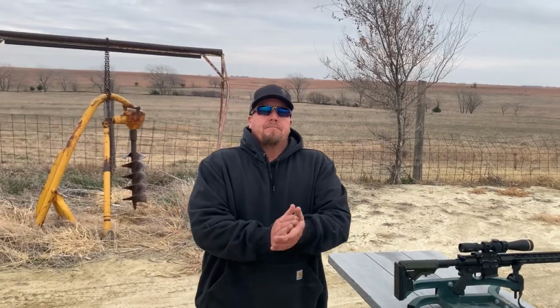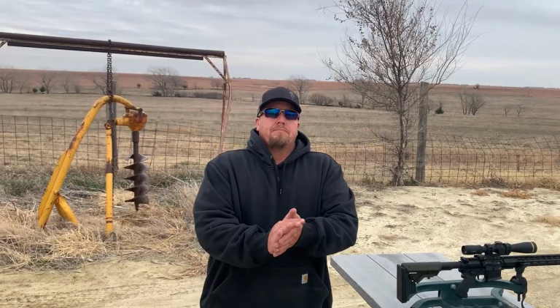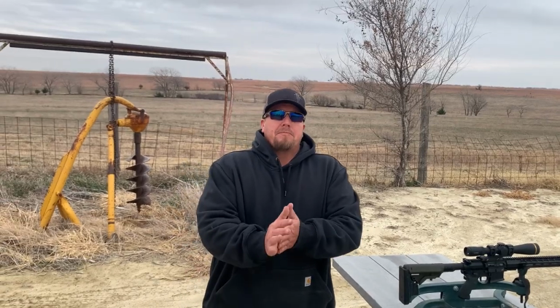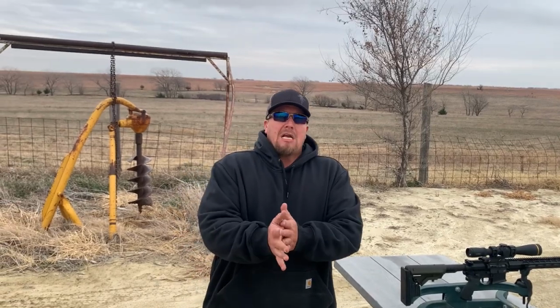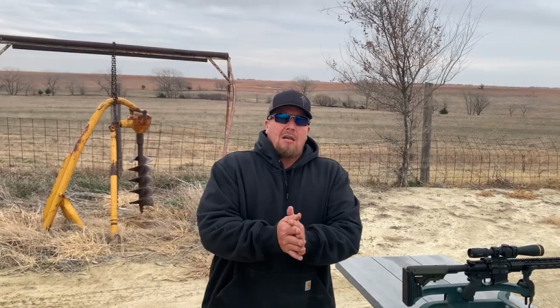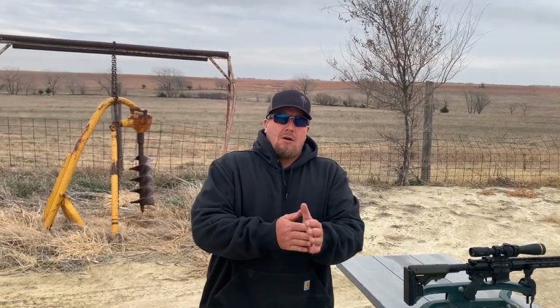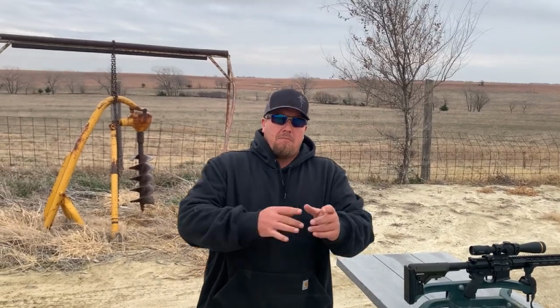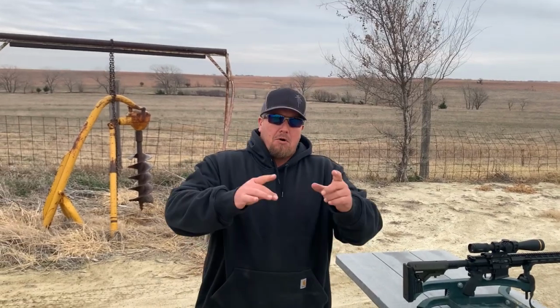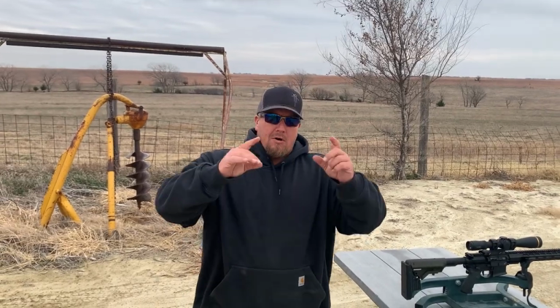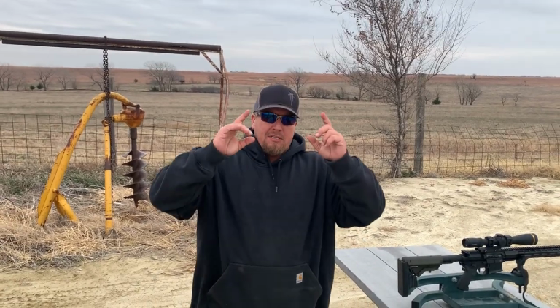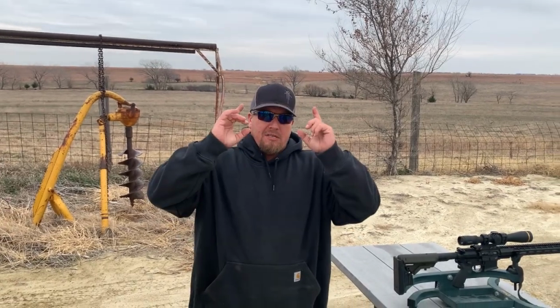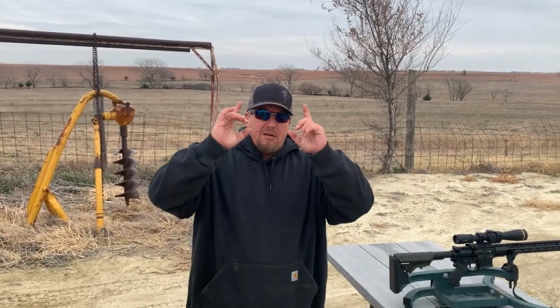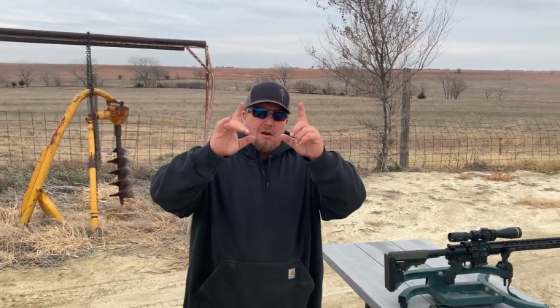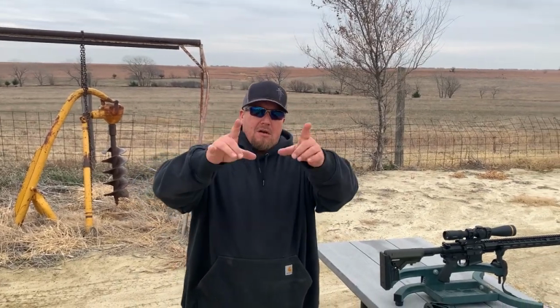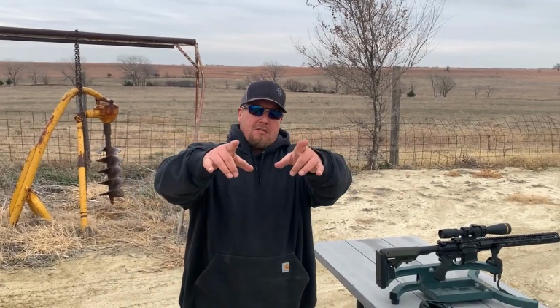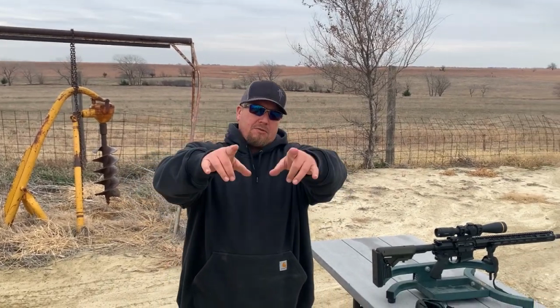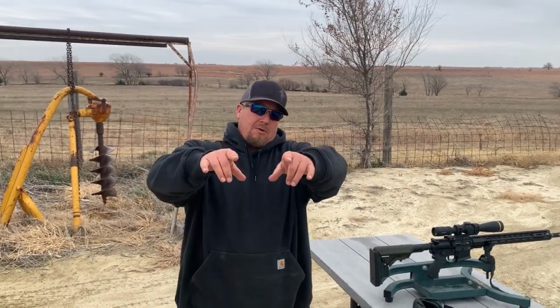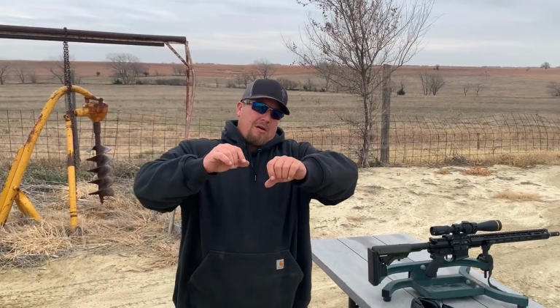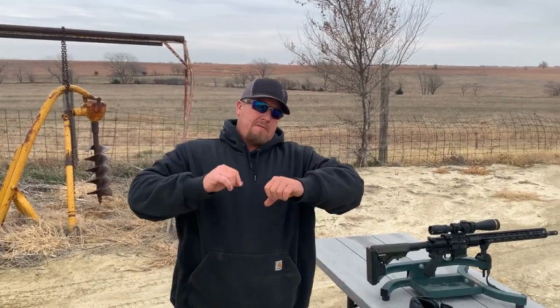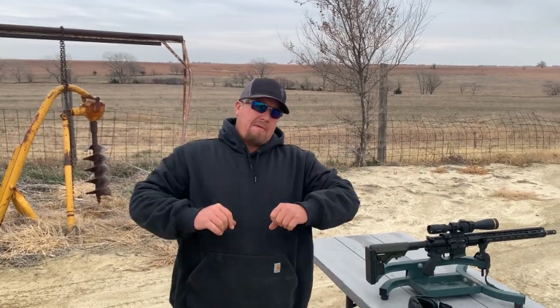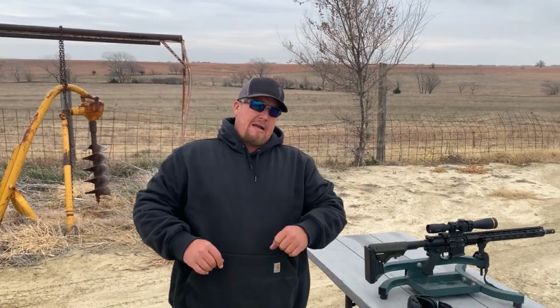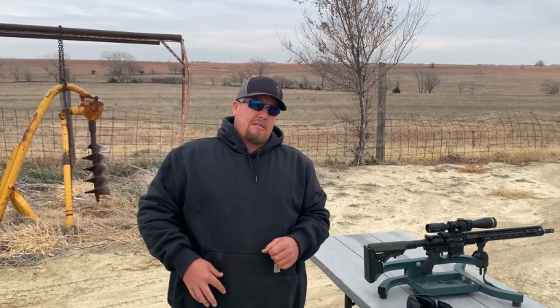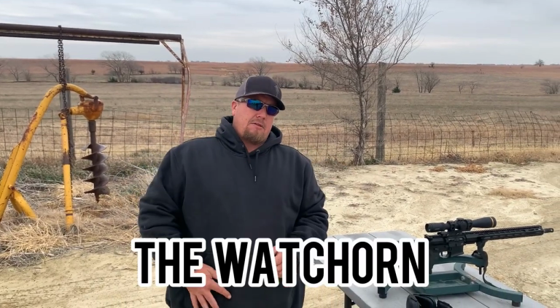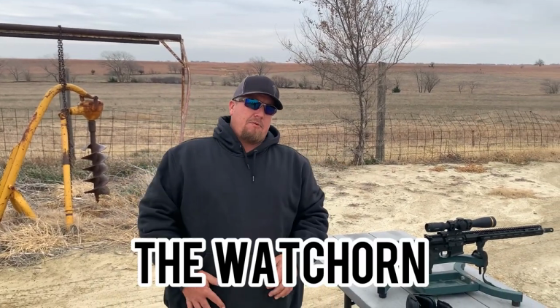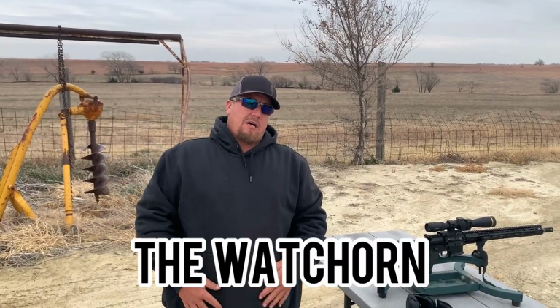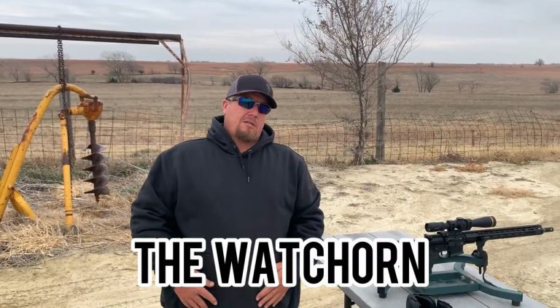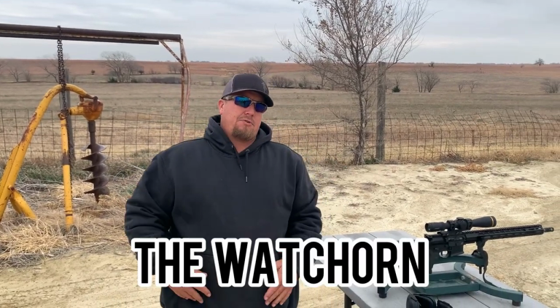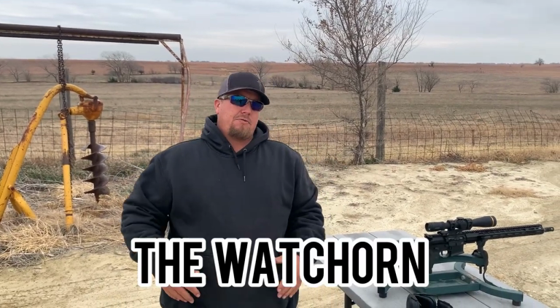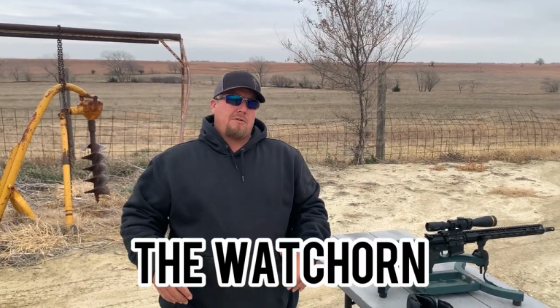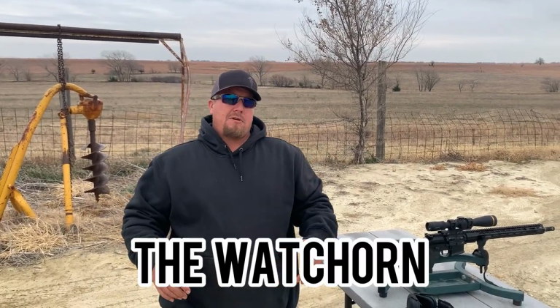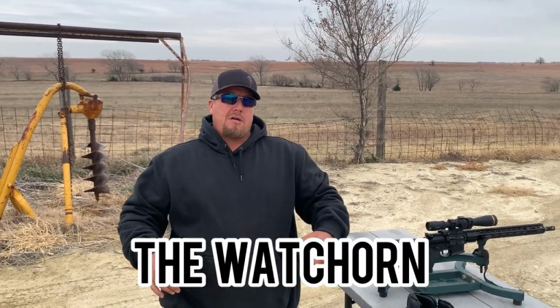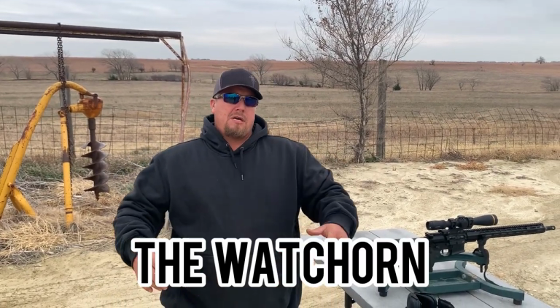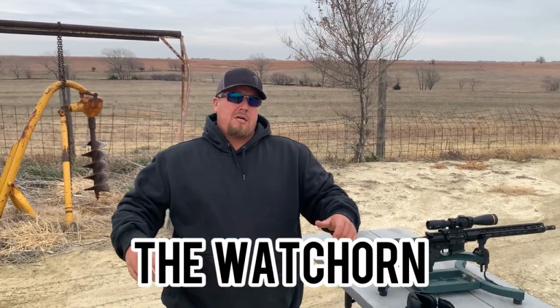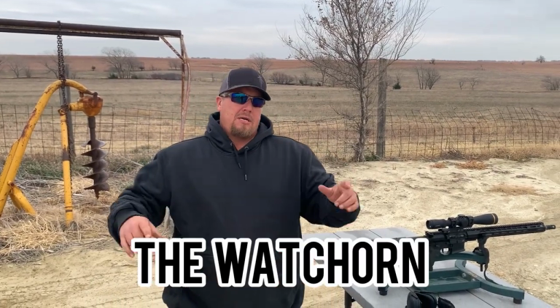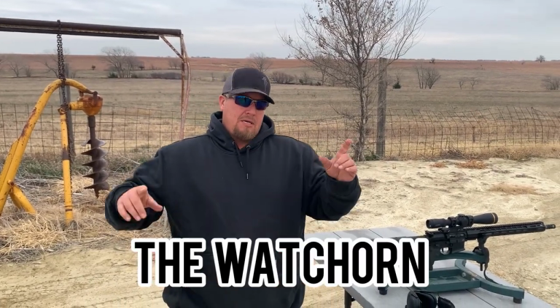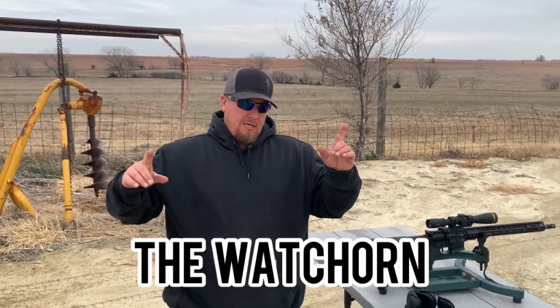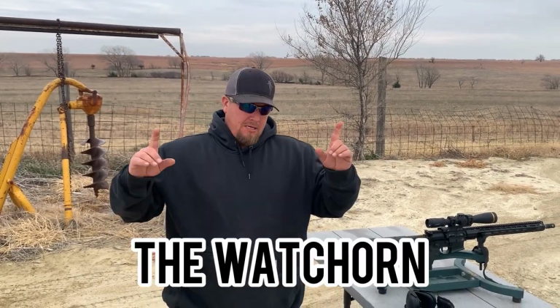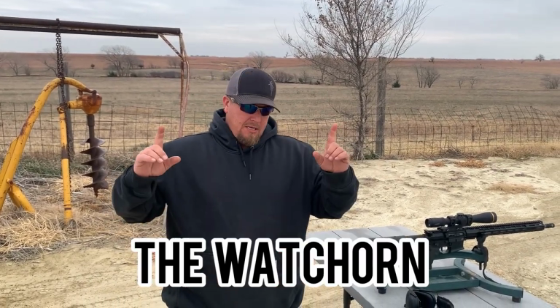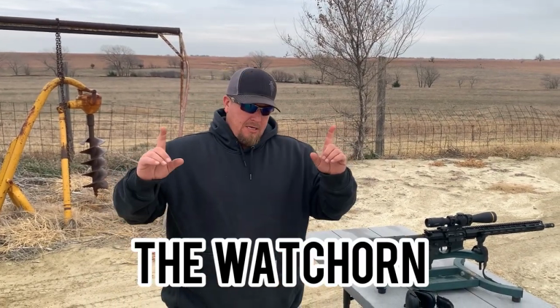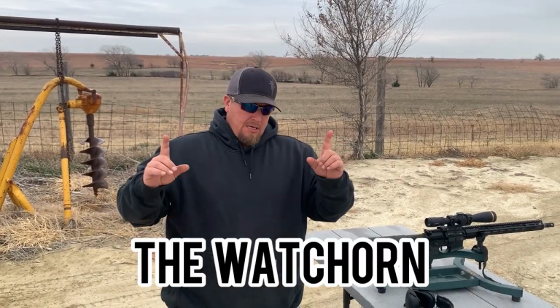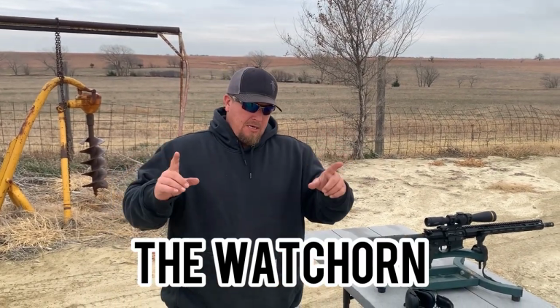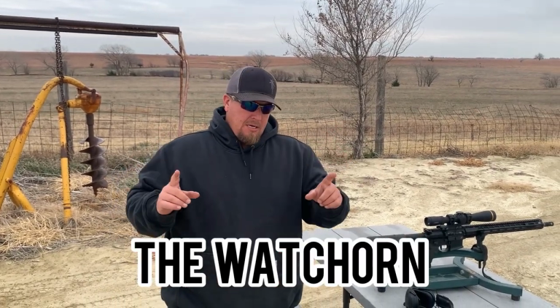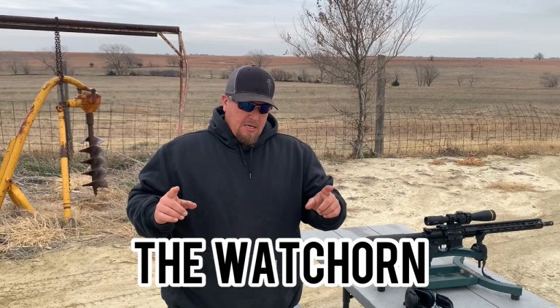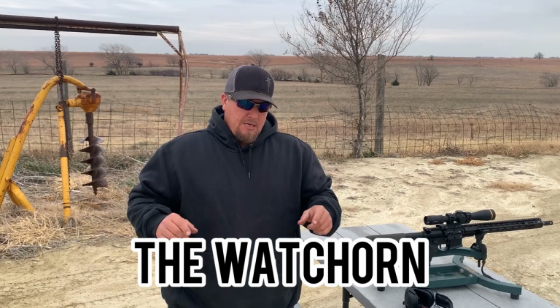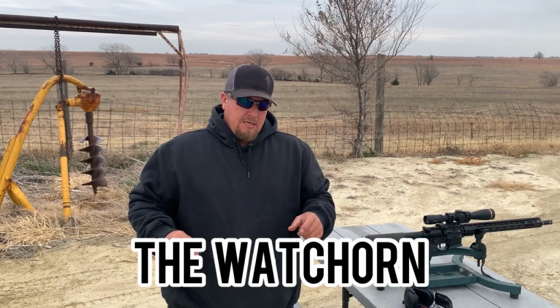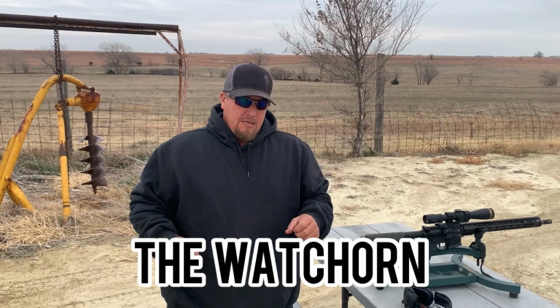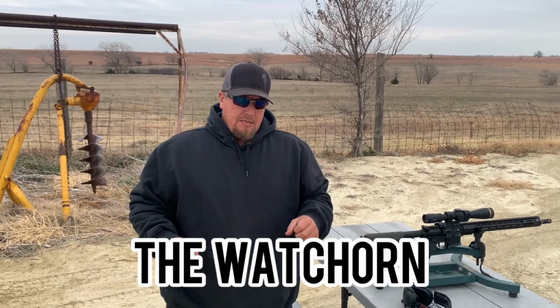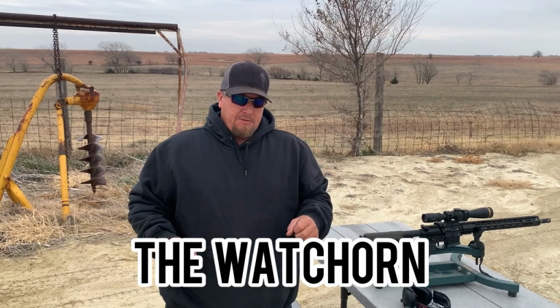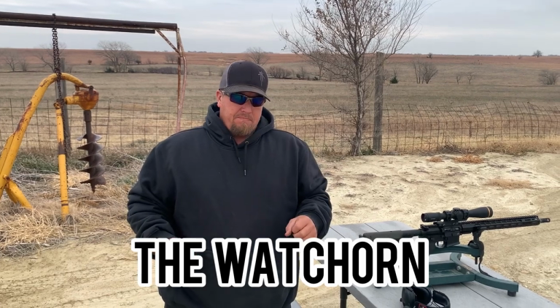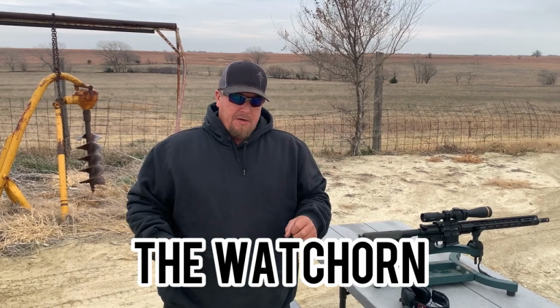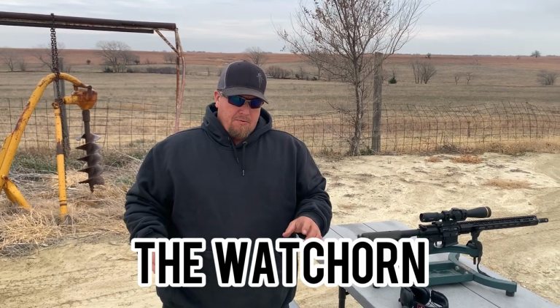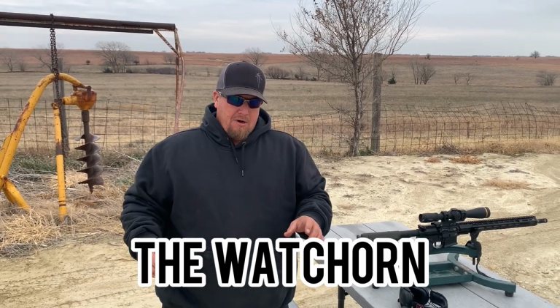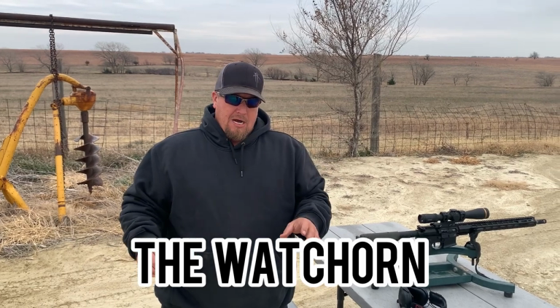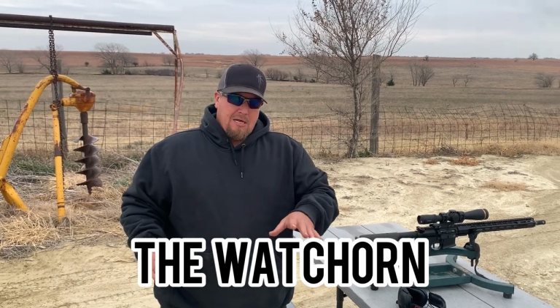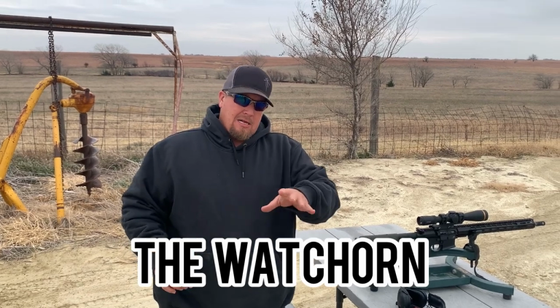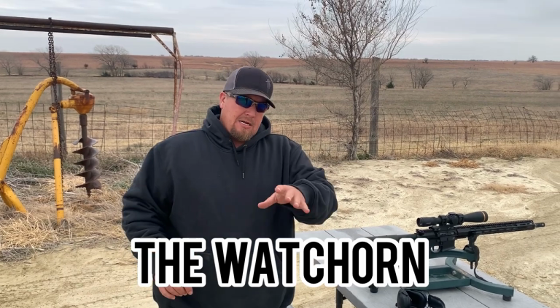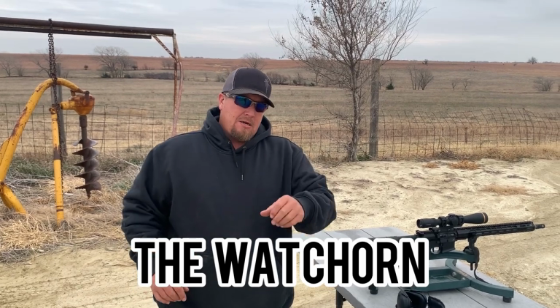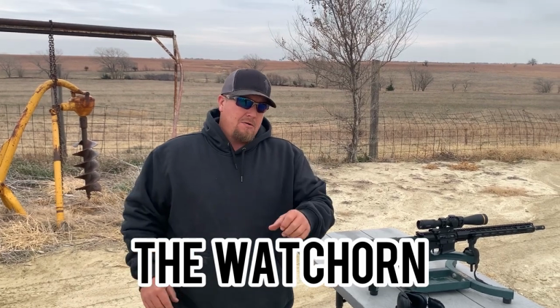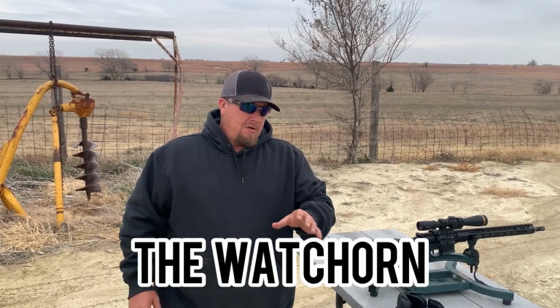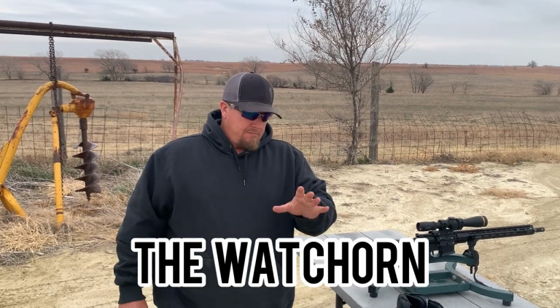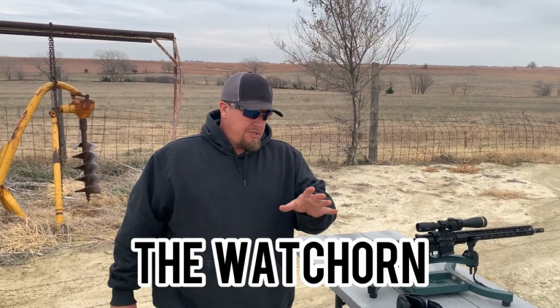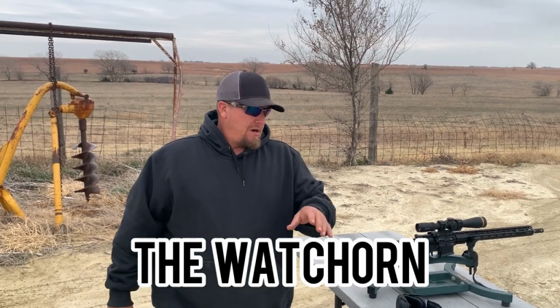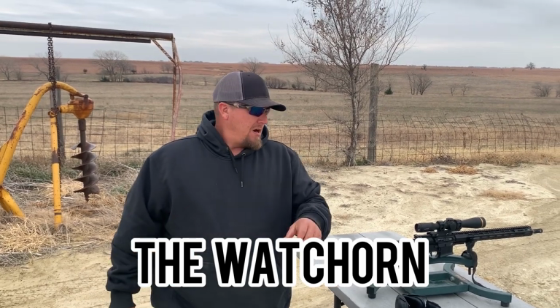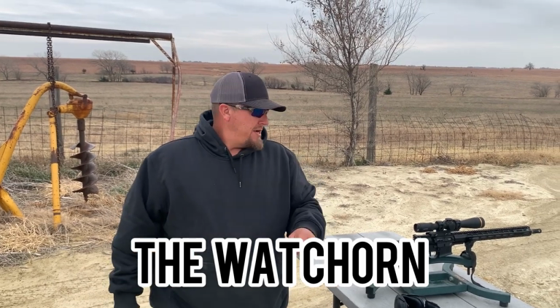Hello, boys and girls, welcome back to the Watchhorn. It's been a while, I know, I'm sorry.